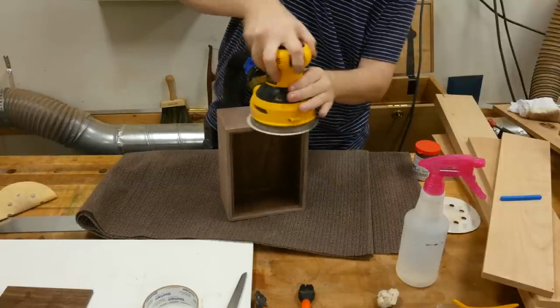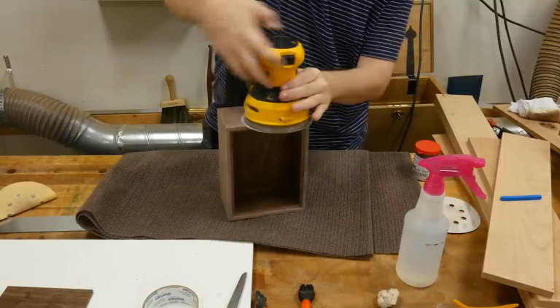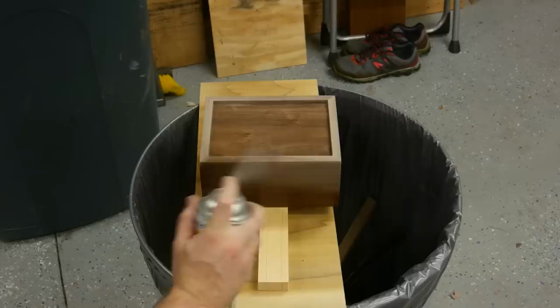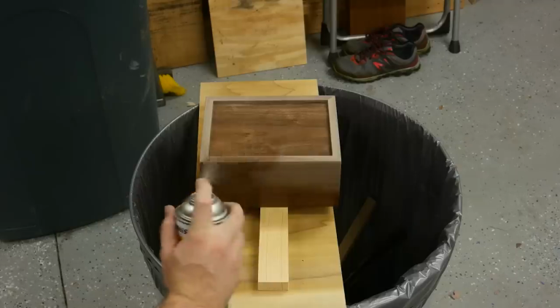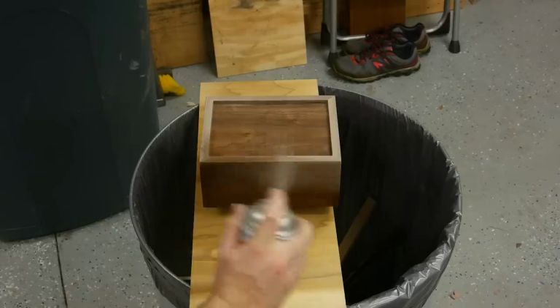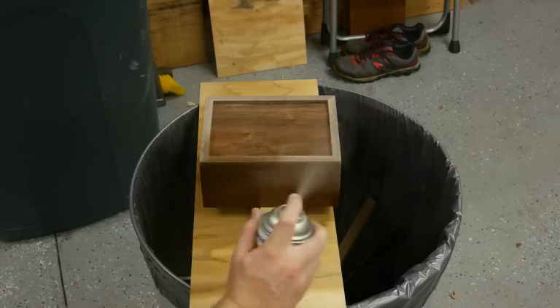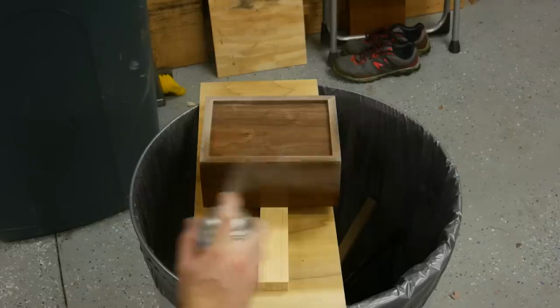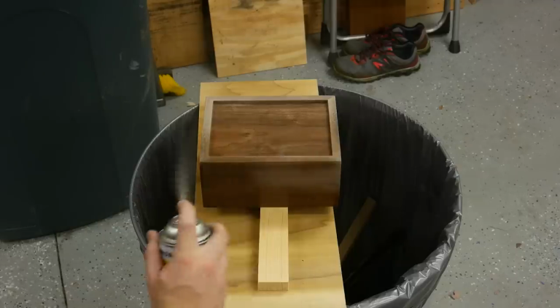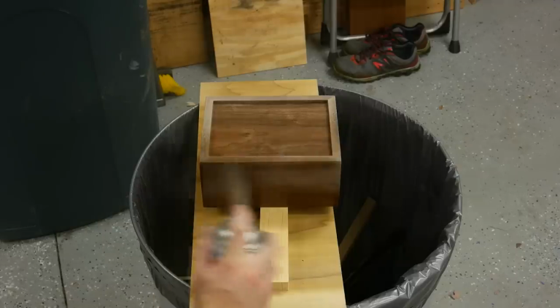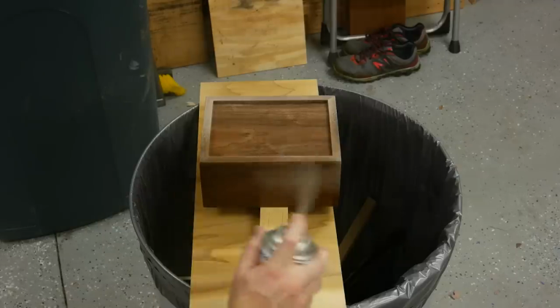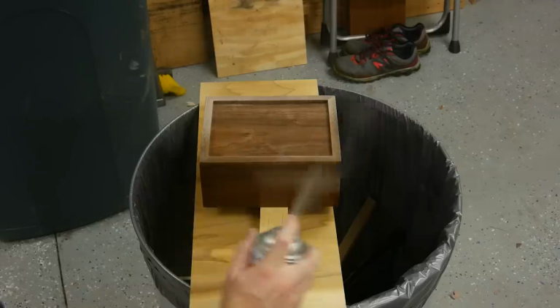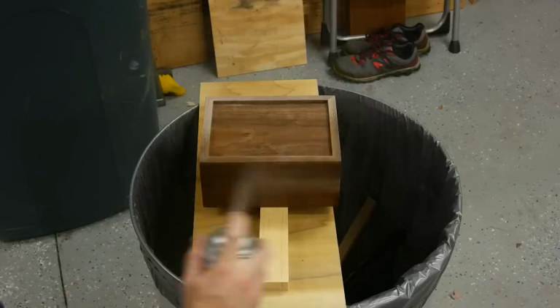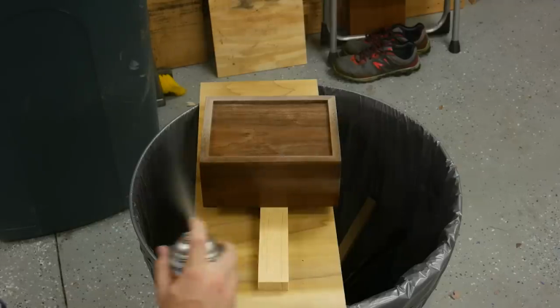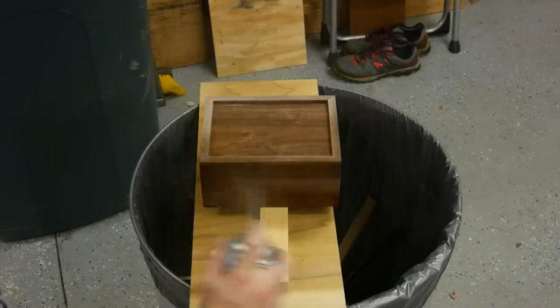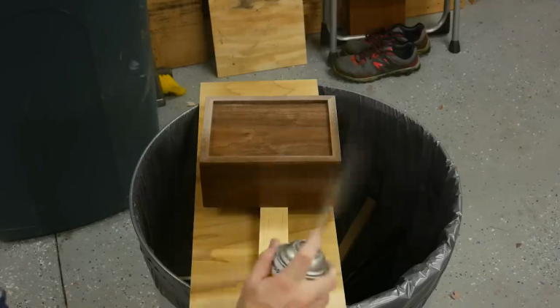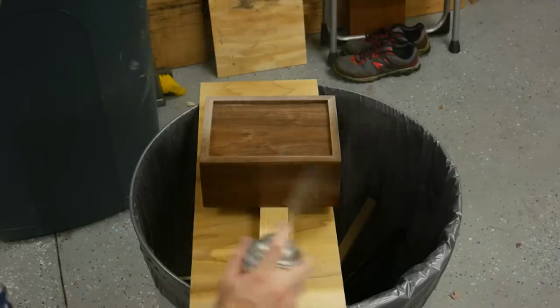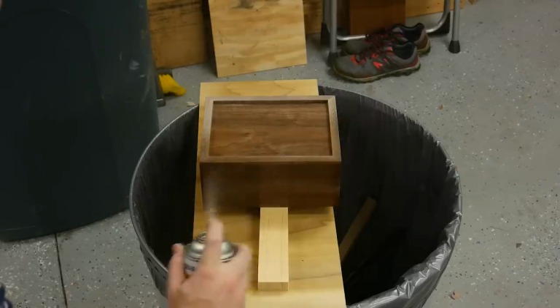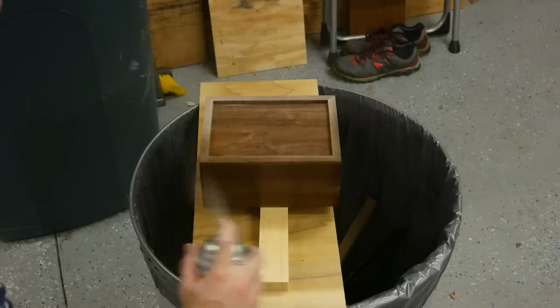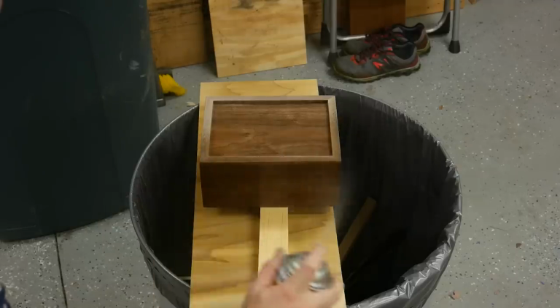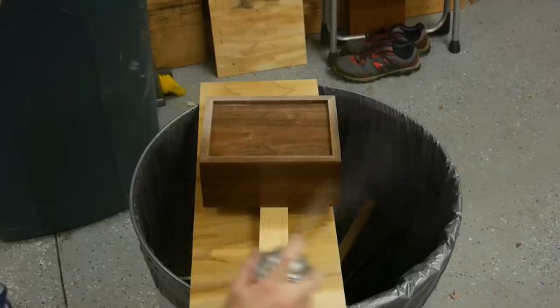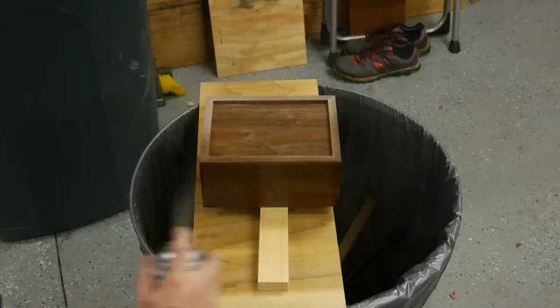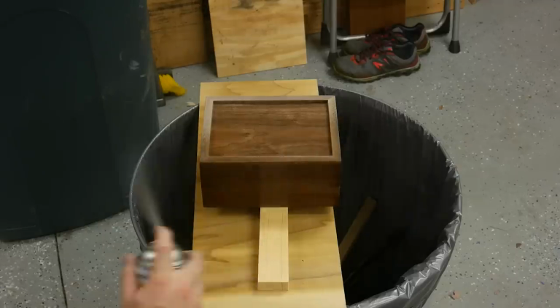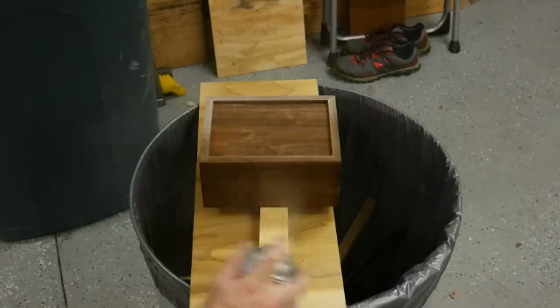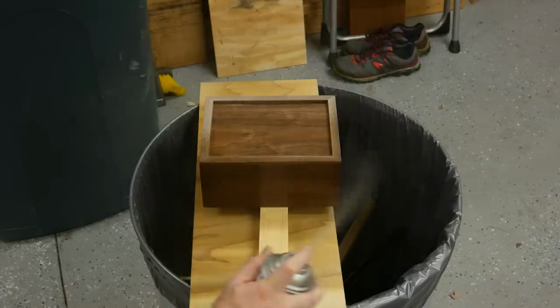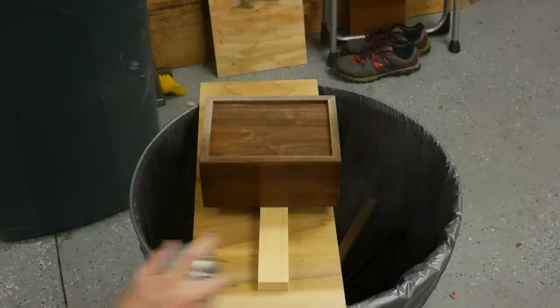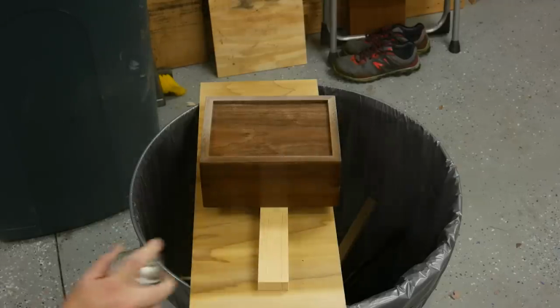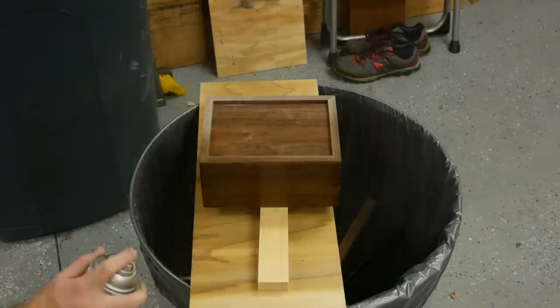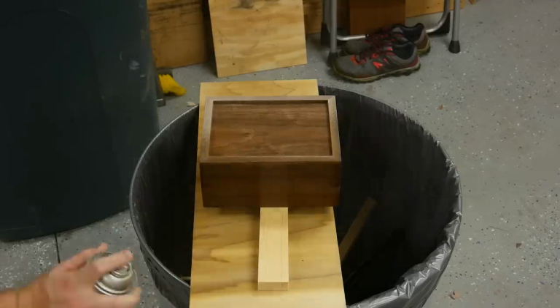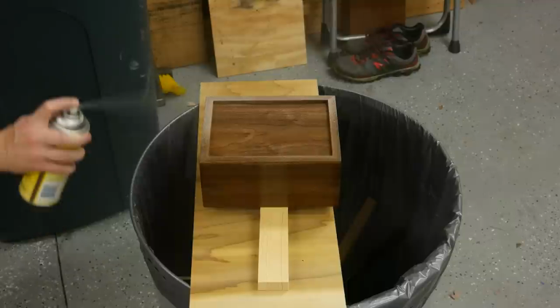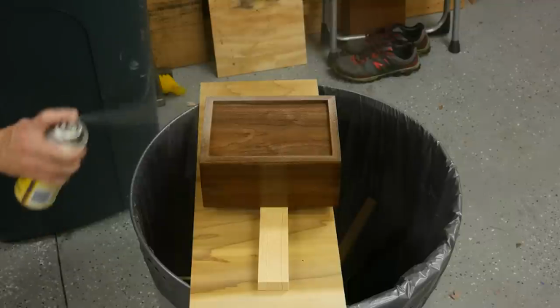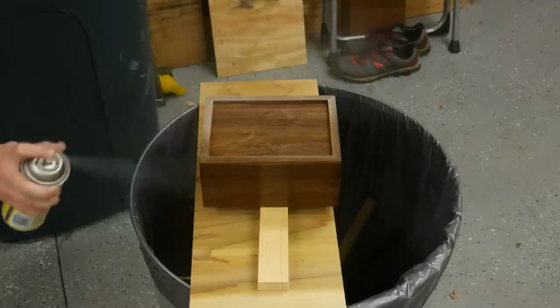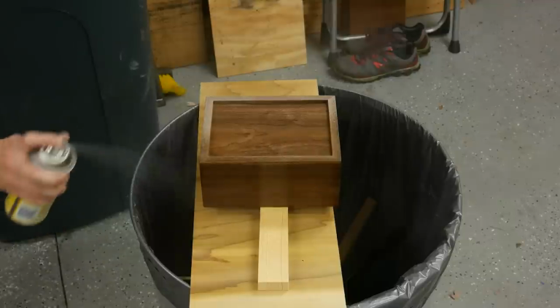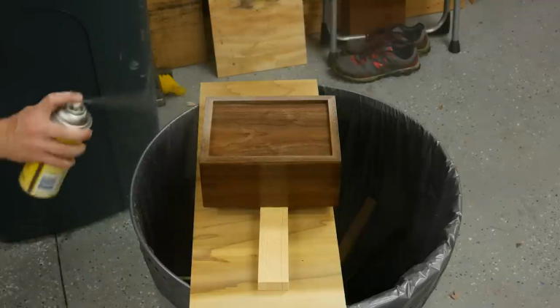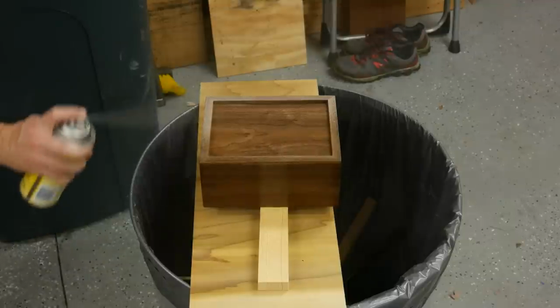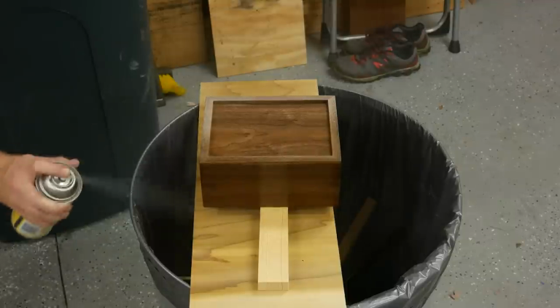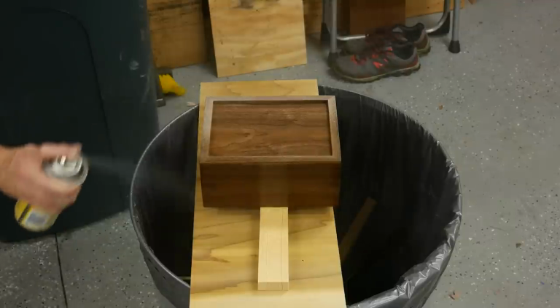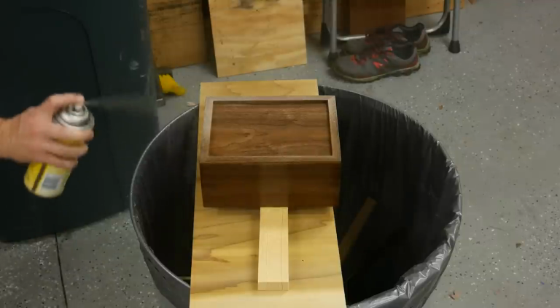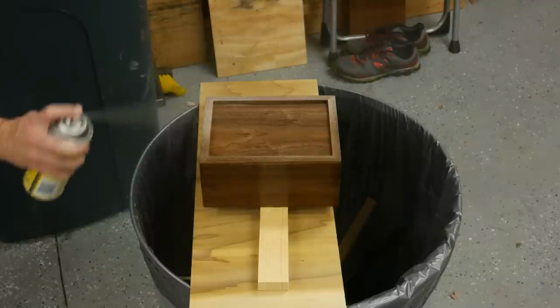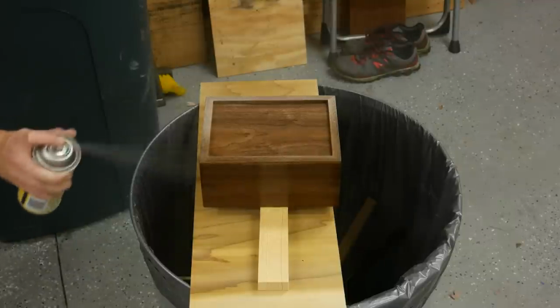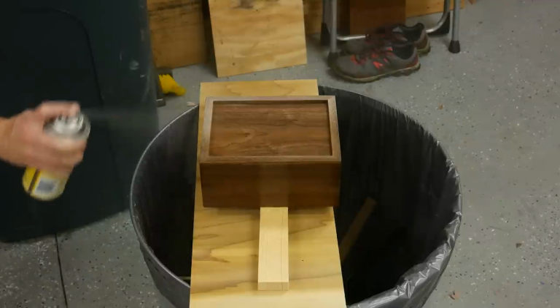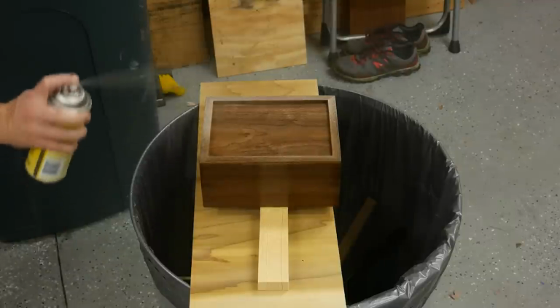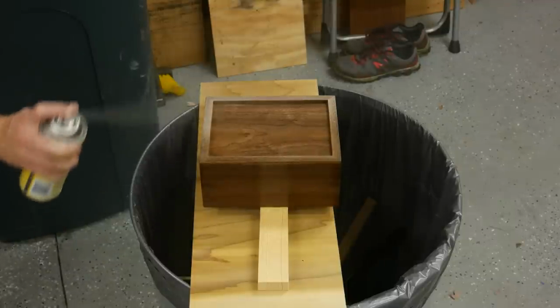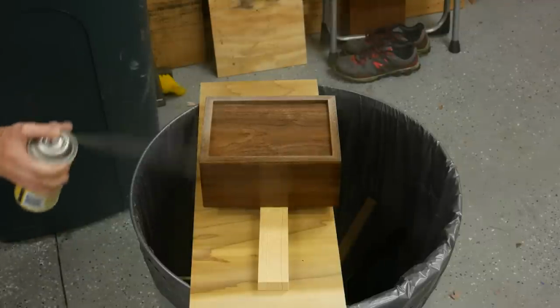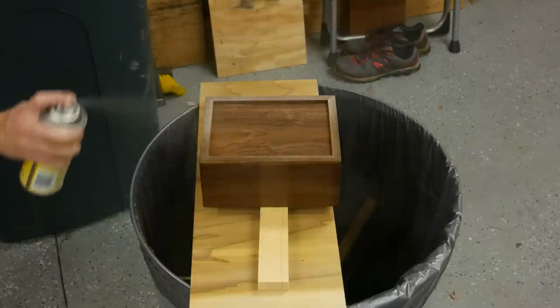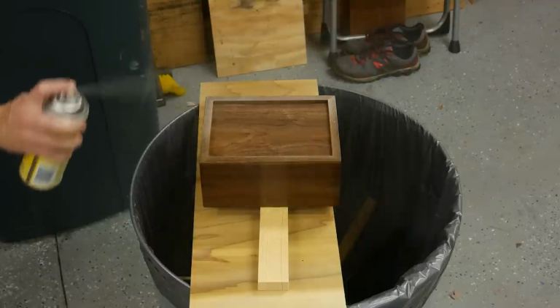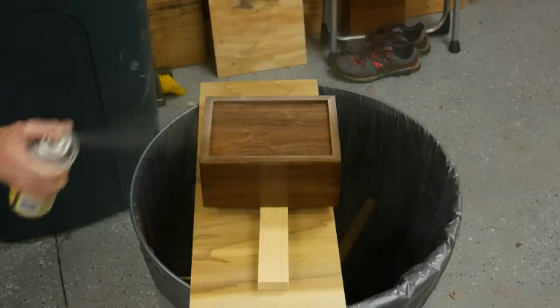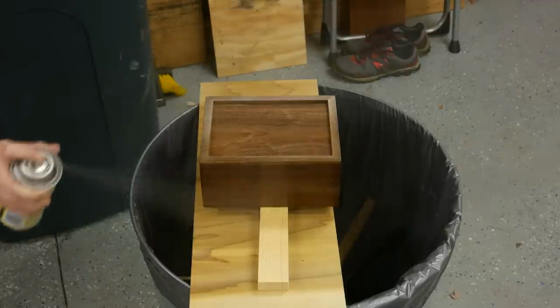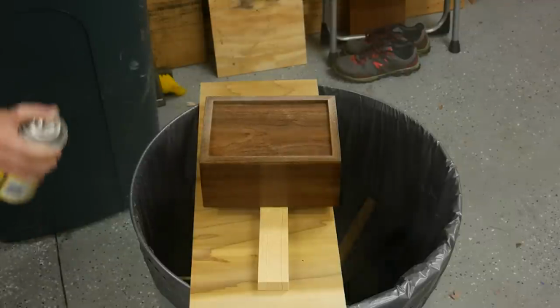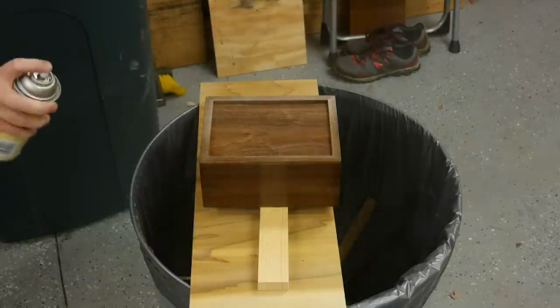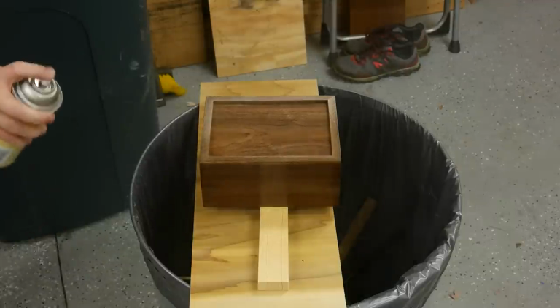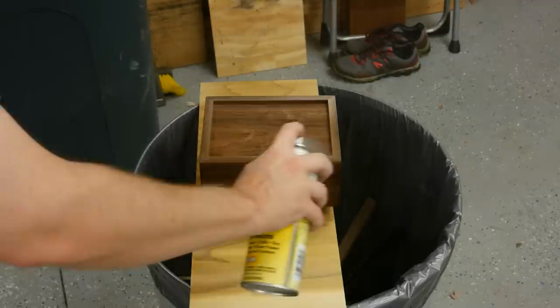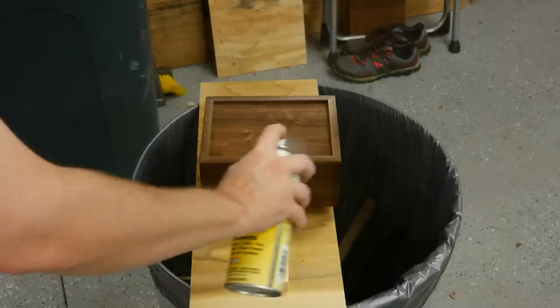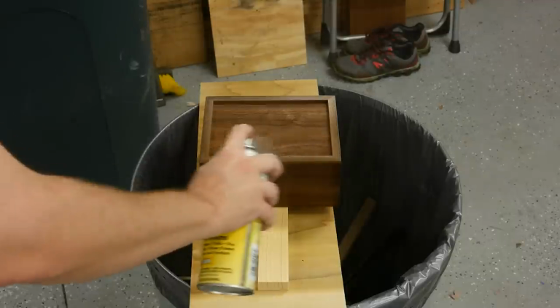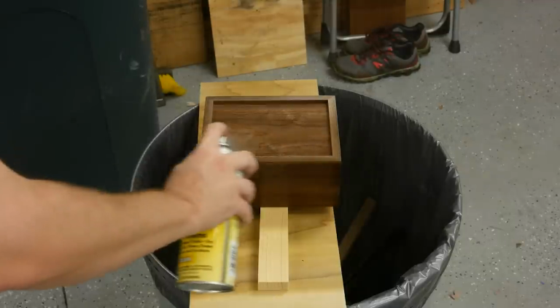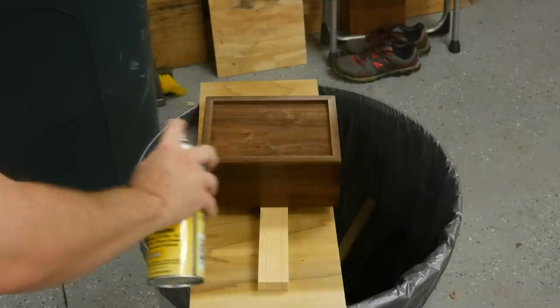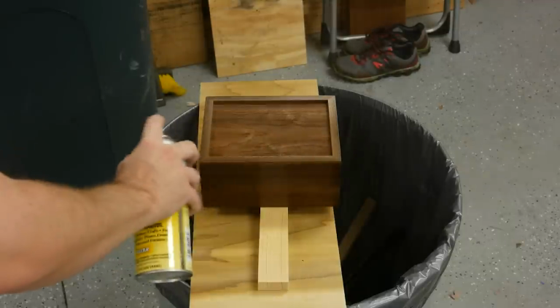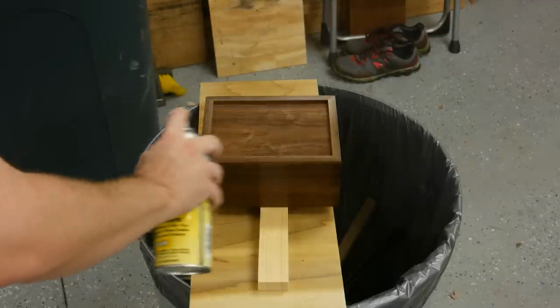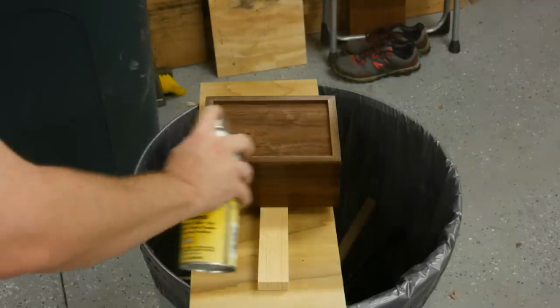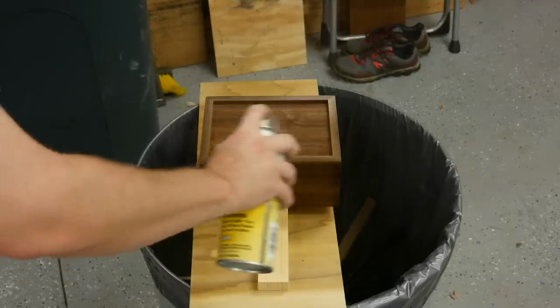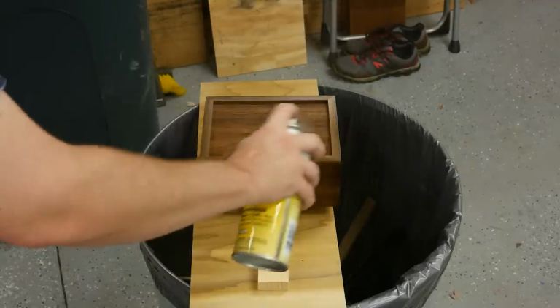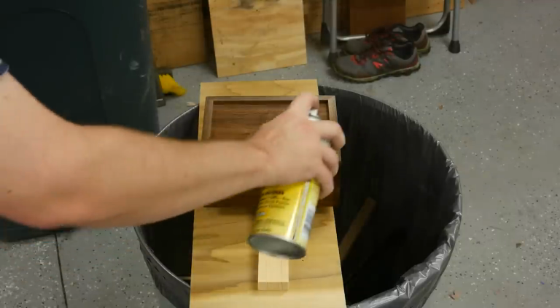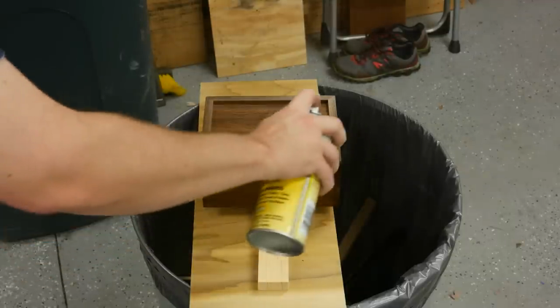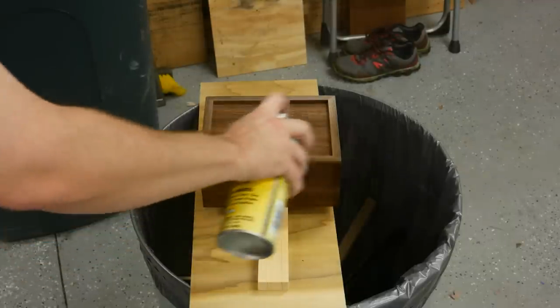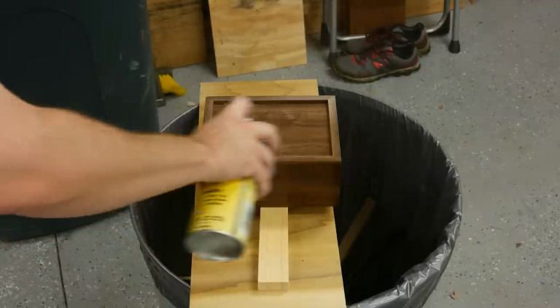To finish the outside of the box I'm spraying four to five coats of shellac using the same method that I did on the inside of the box.